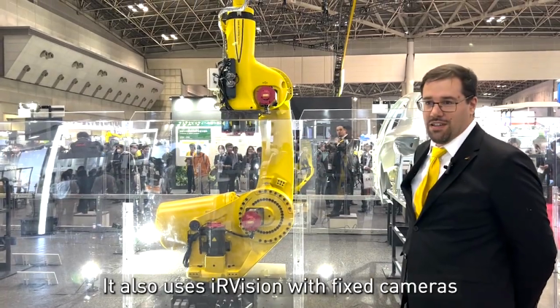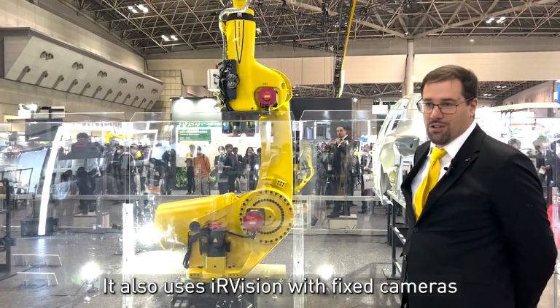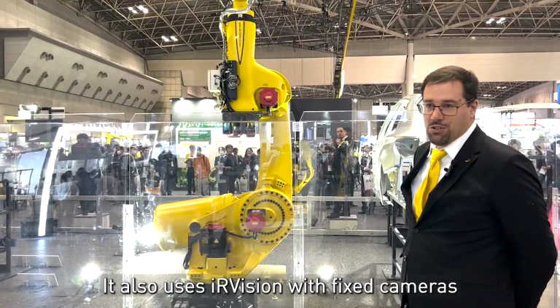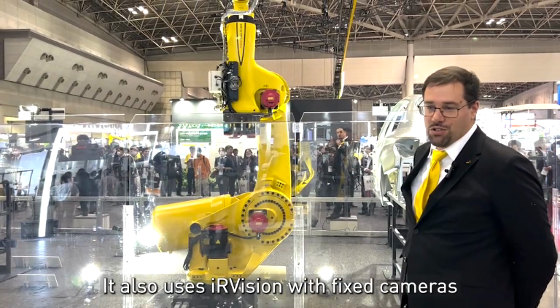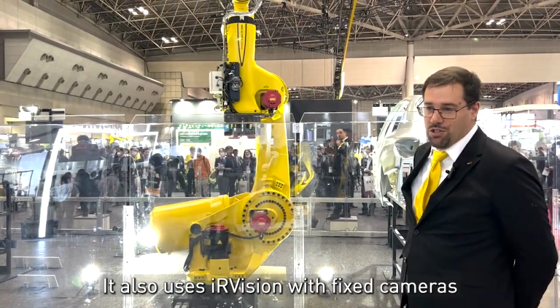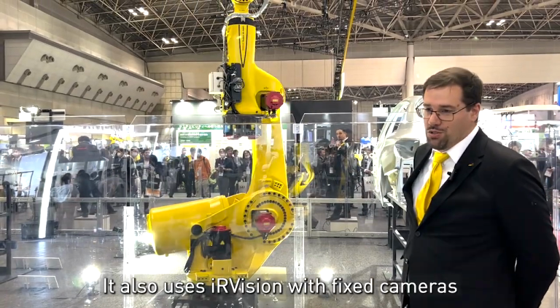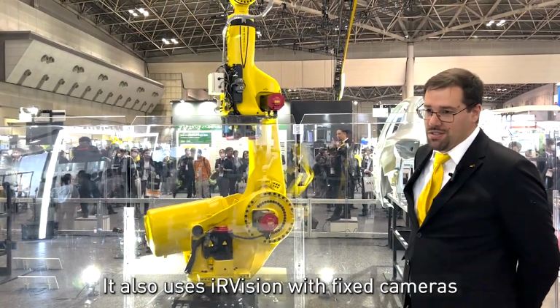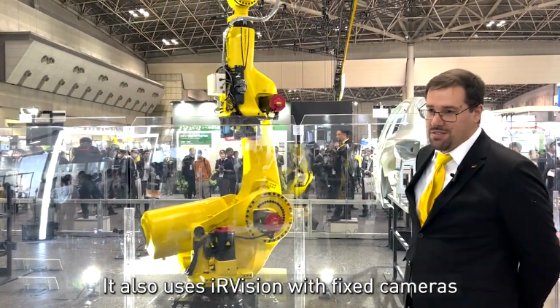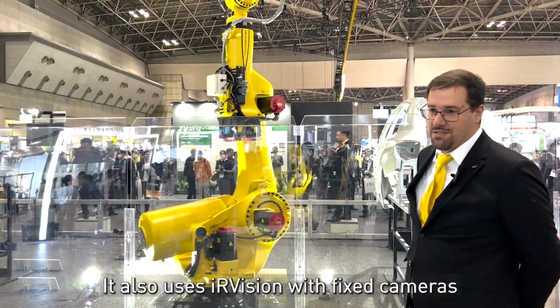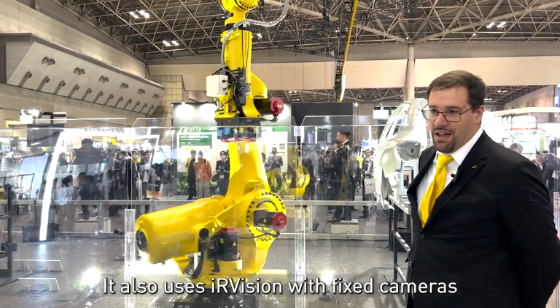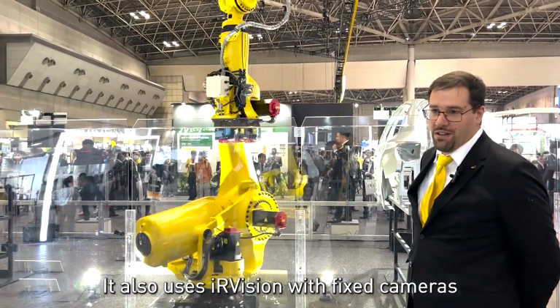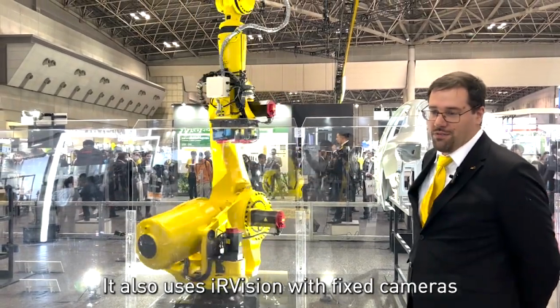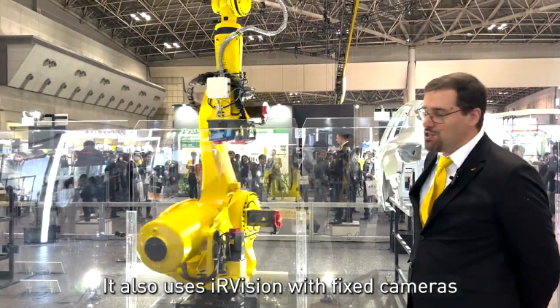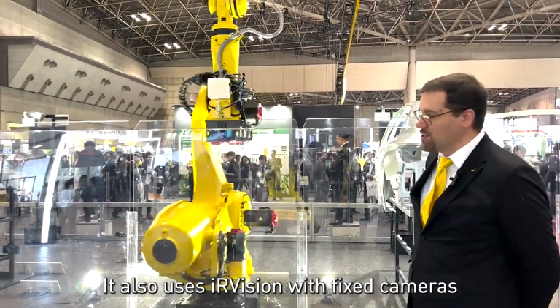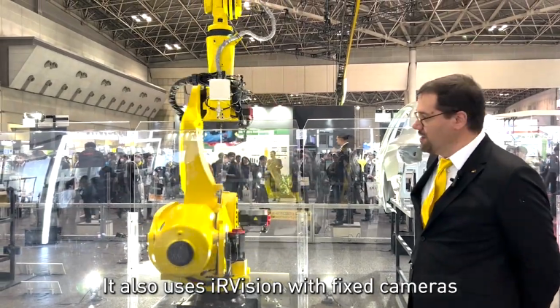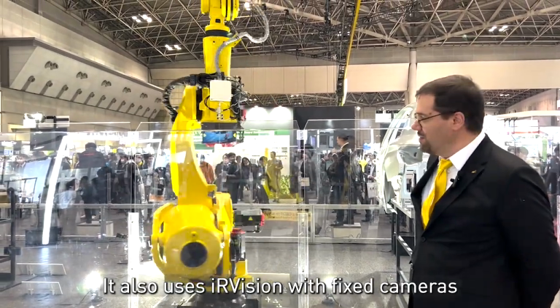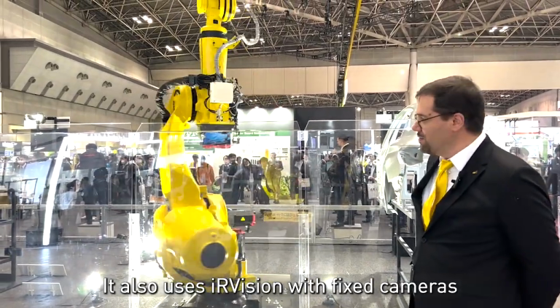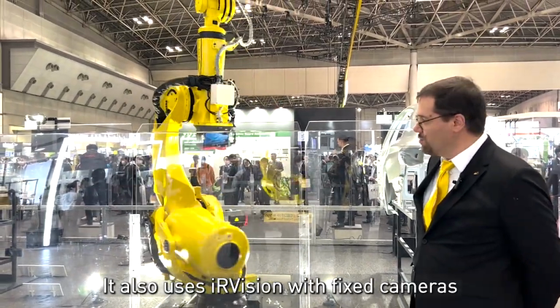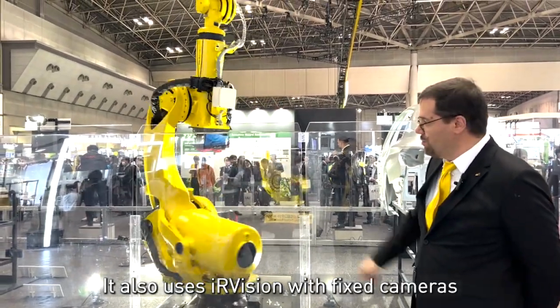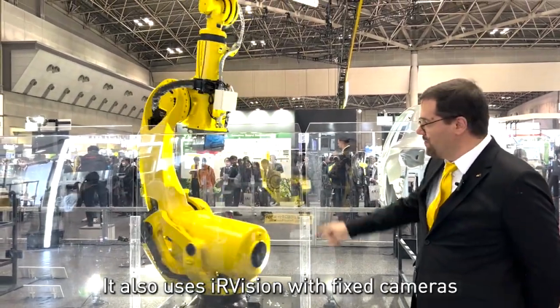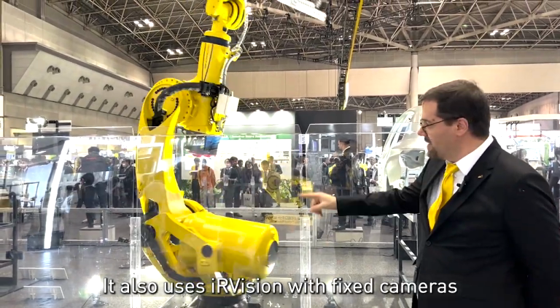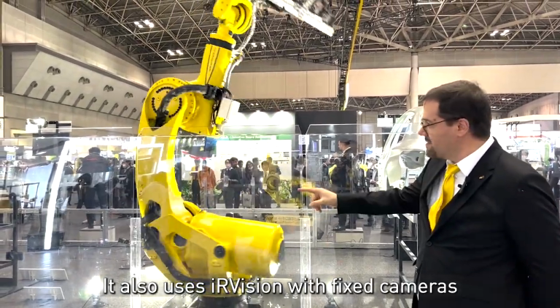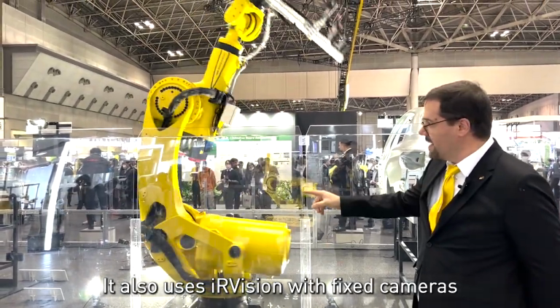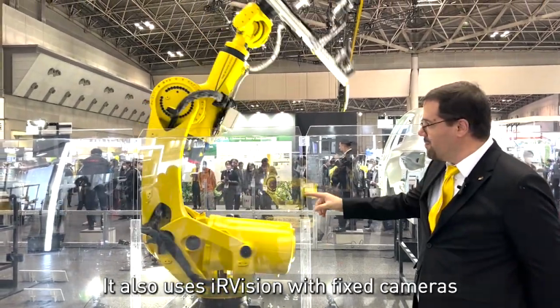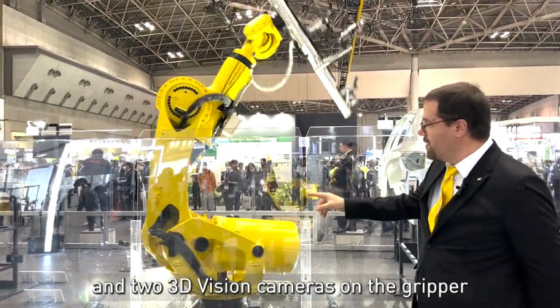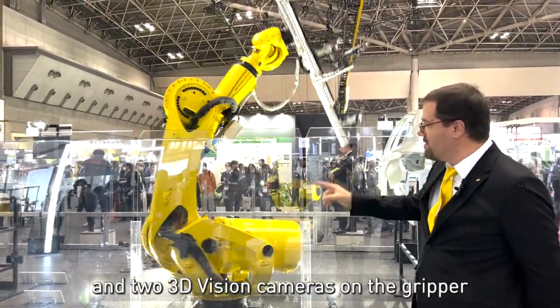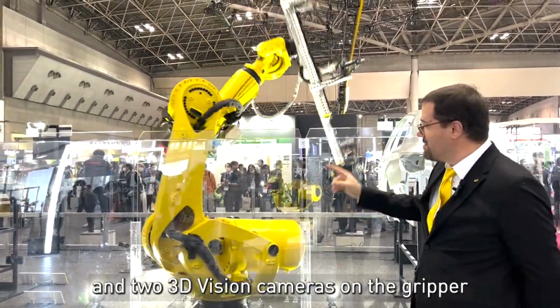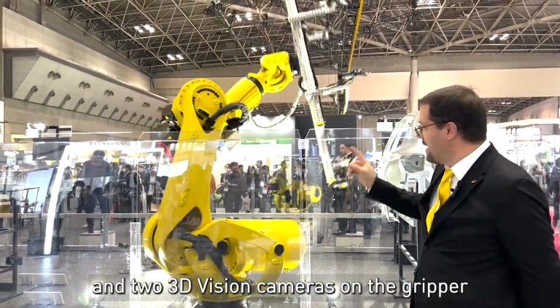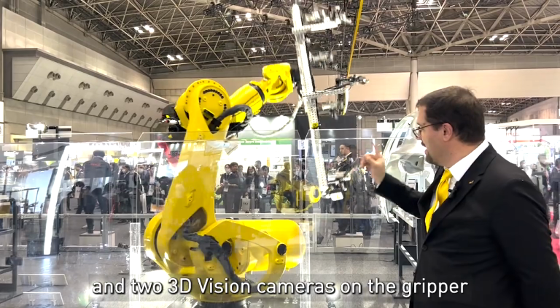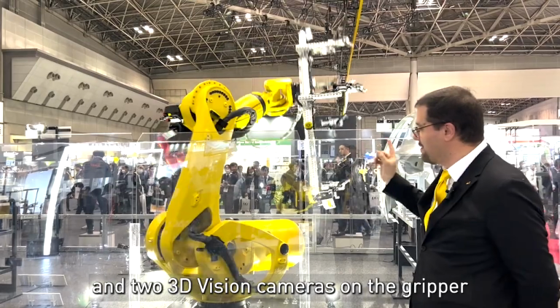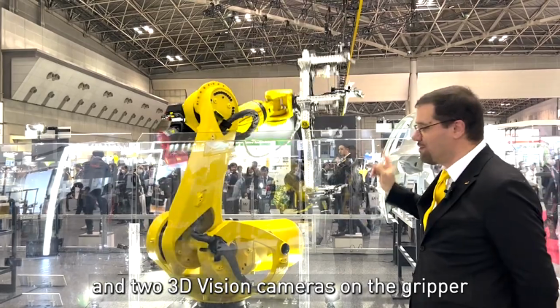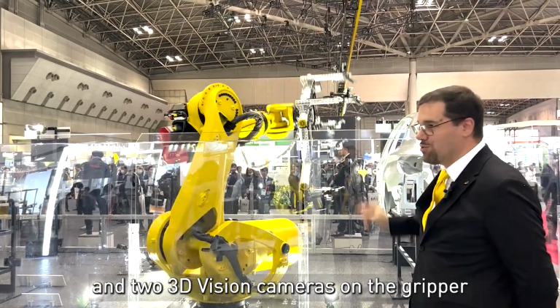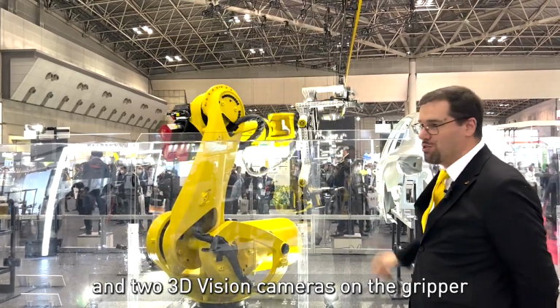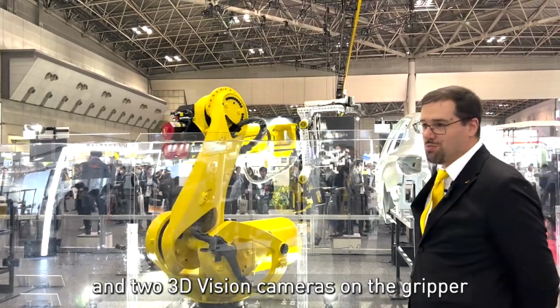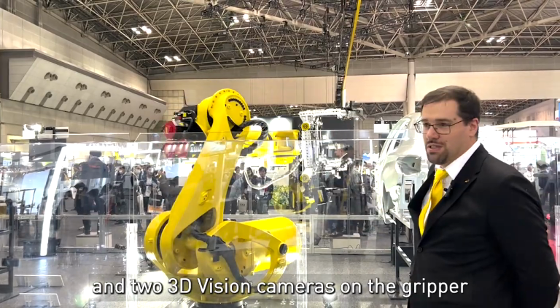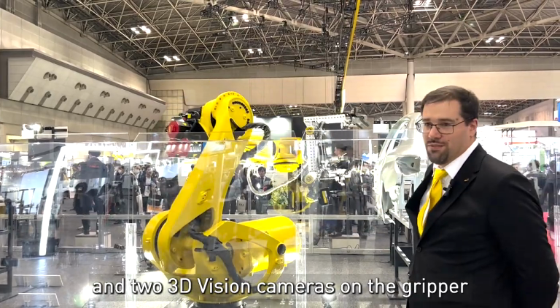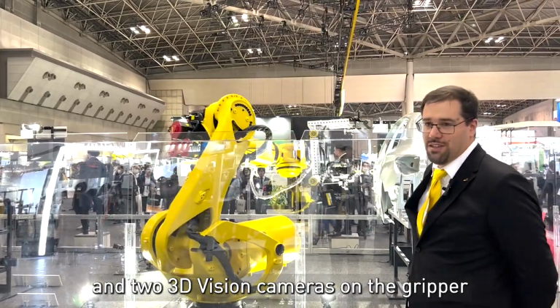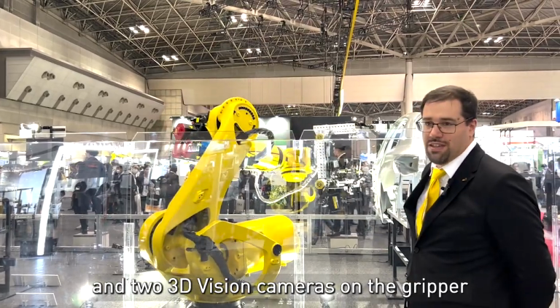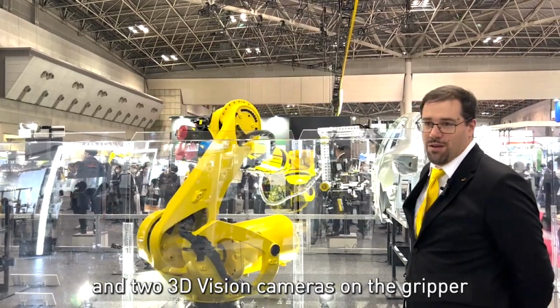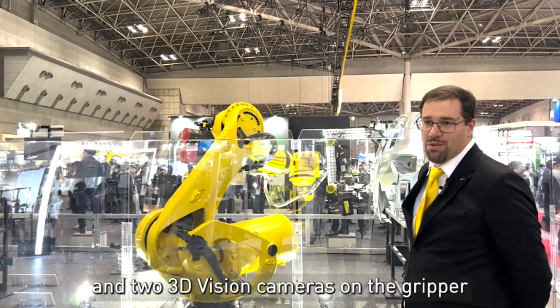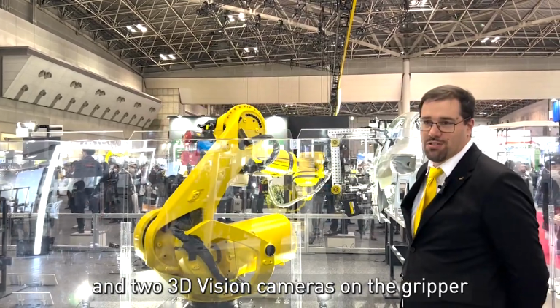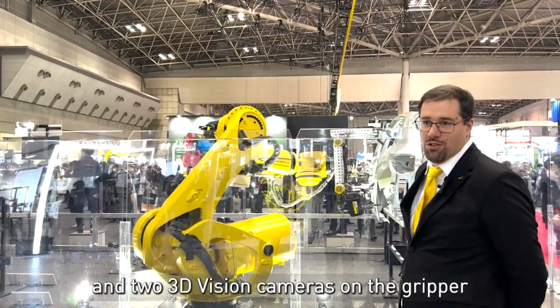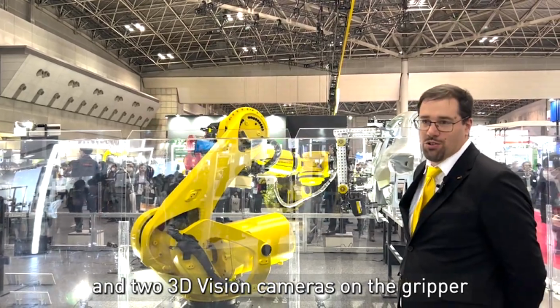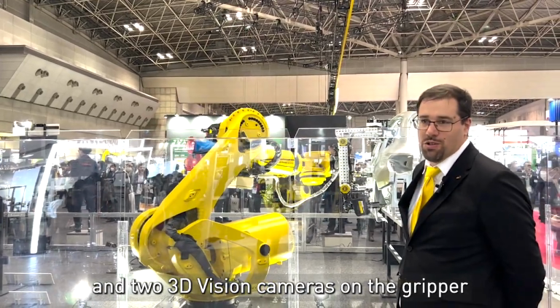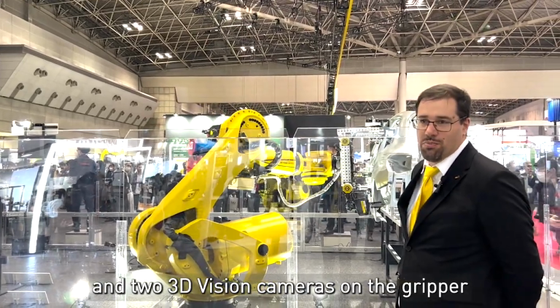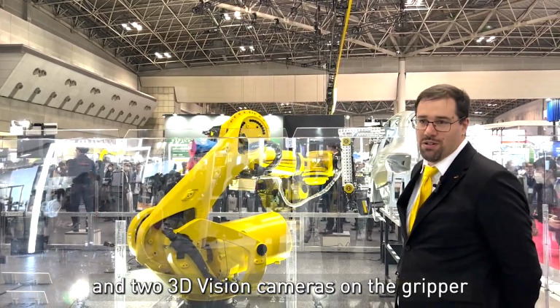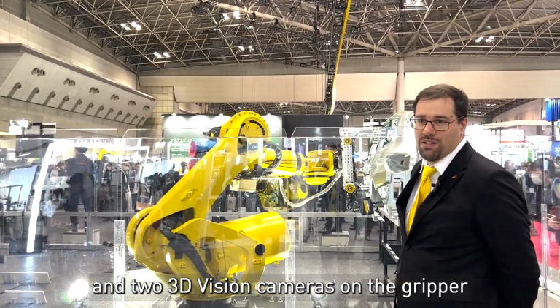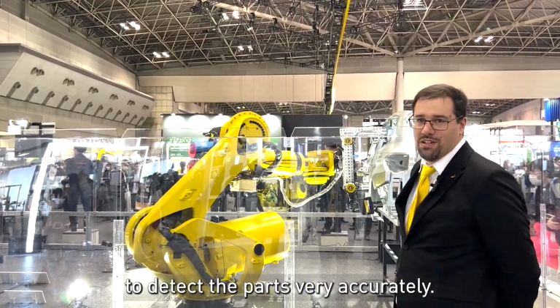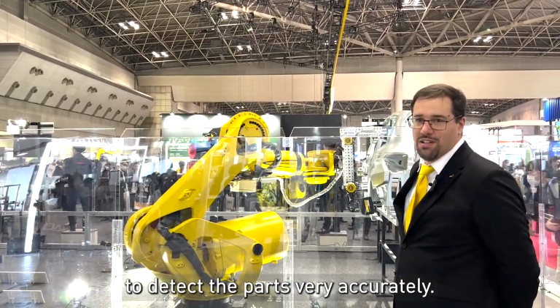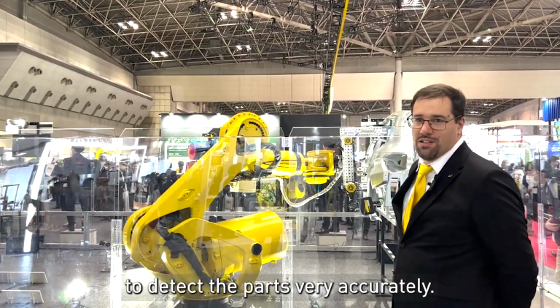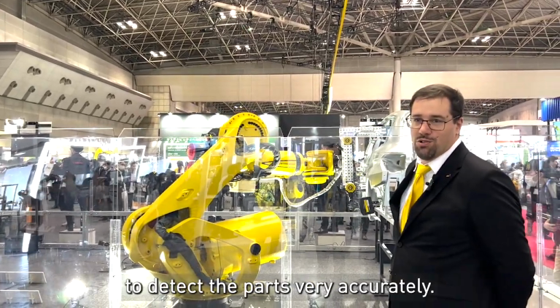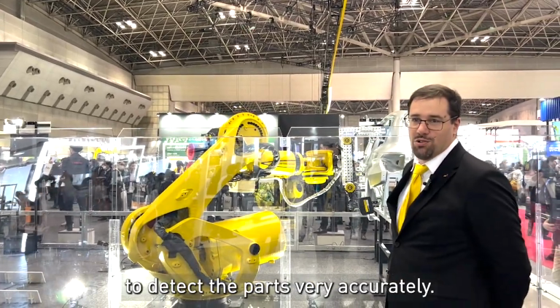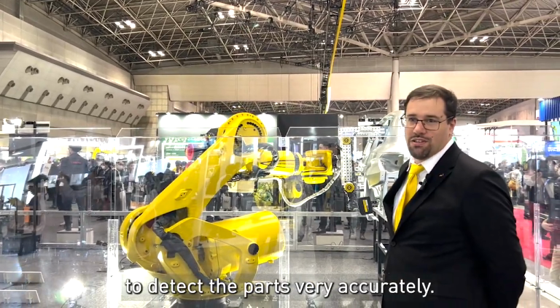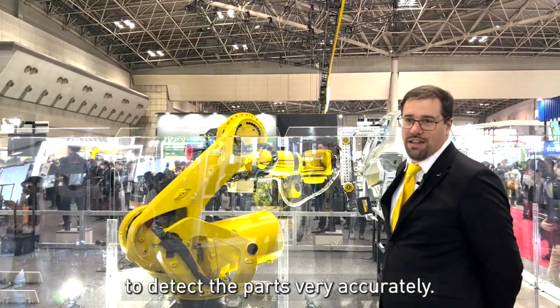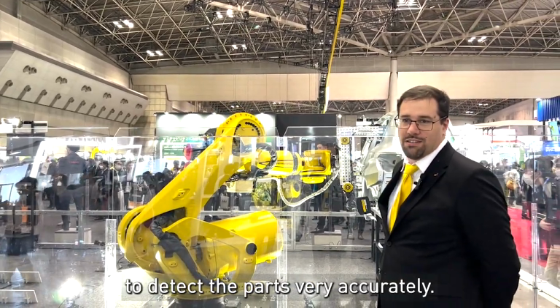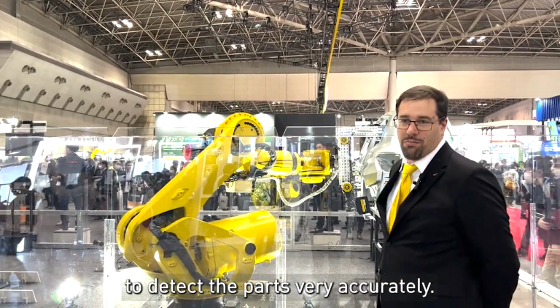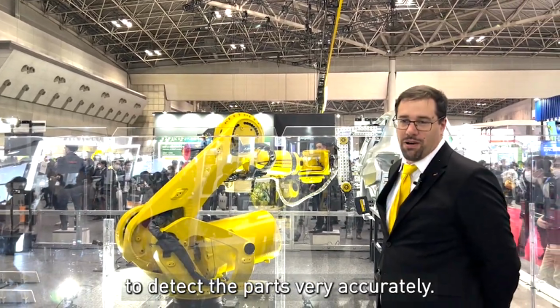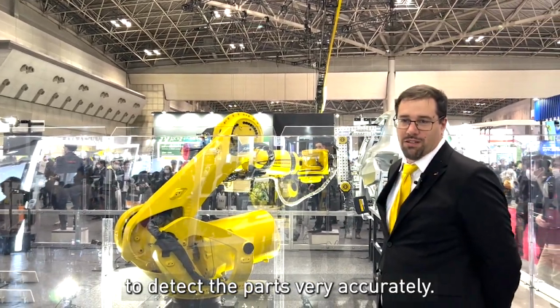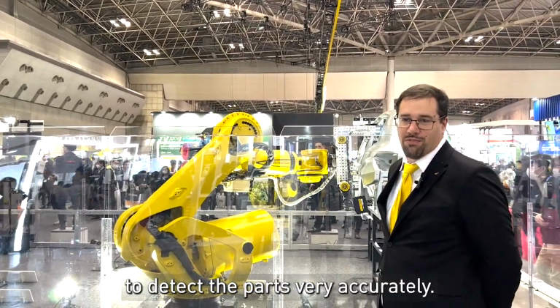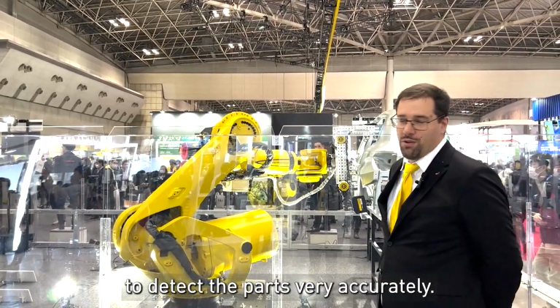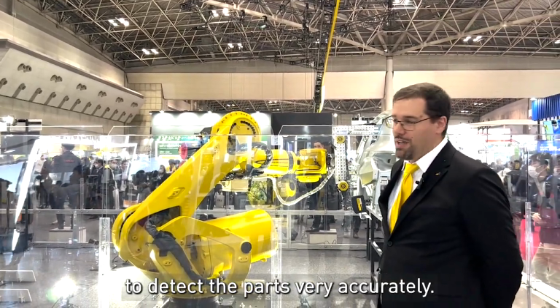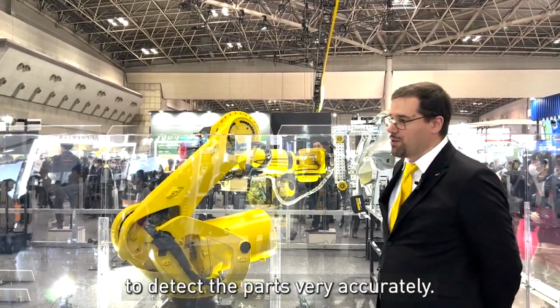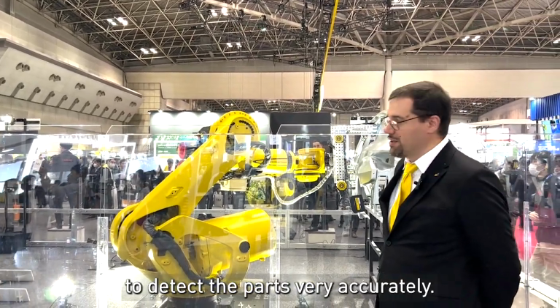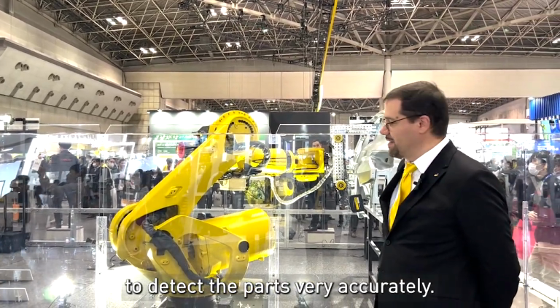It also uses Eye Vision: two fixed cameras and two 3D V cameras on the gripper to detect the part very accurately.